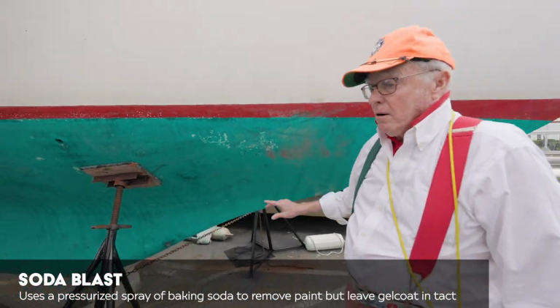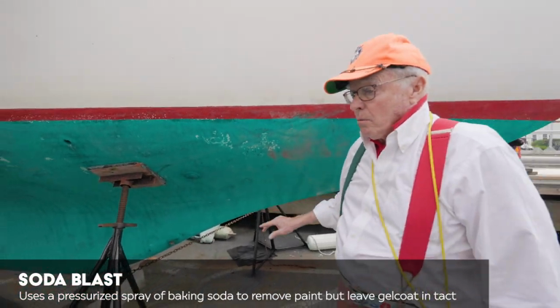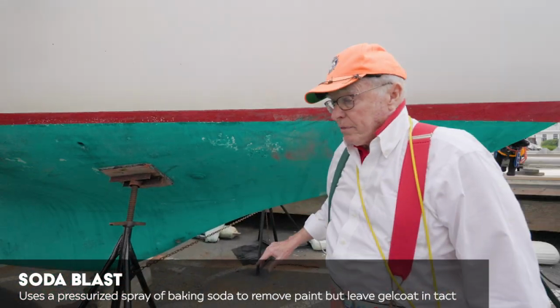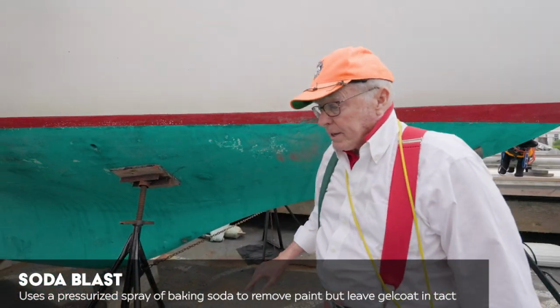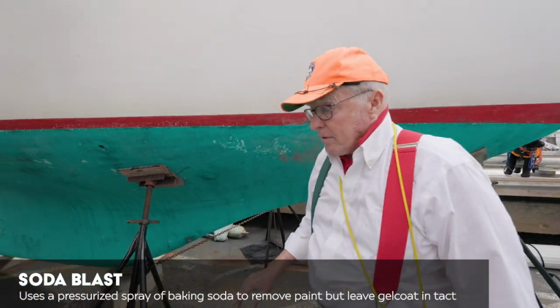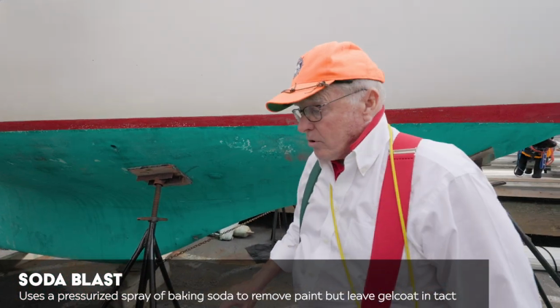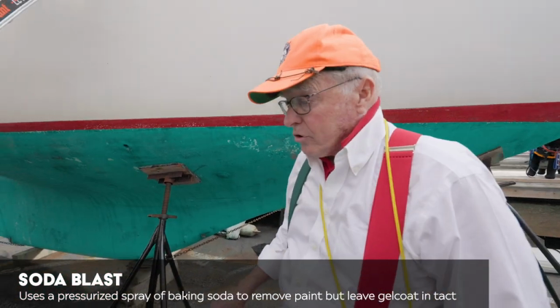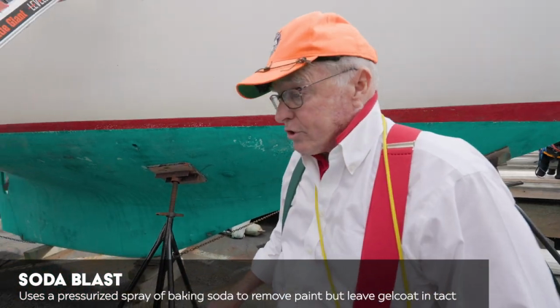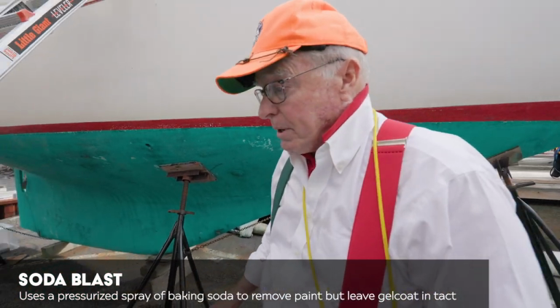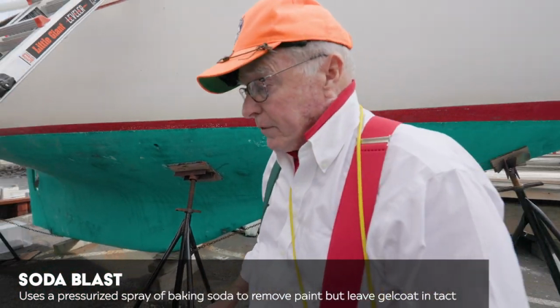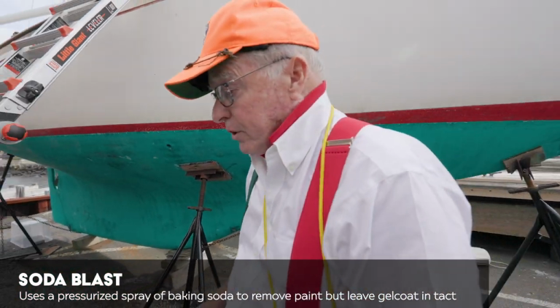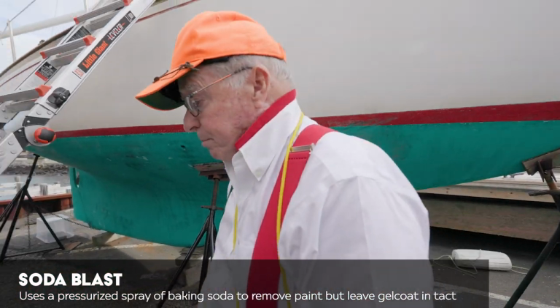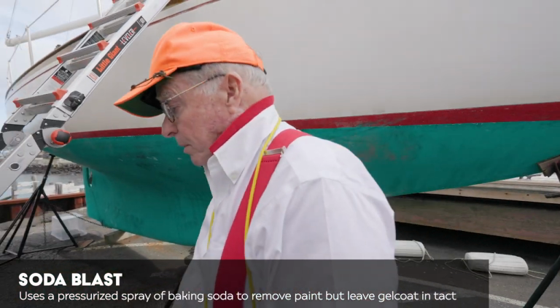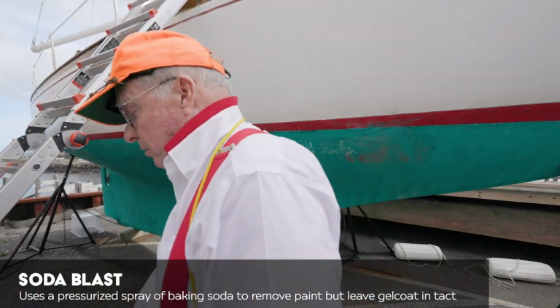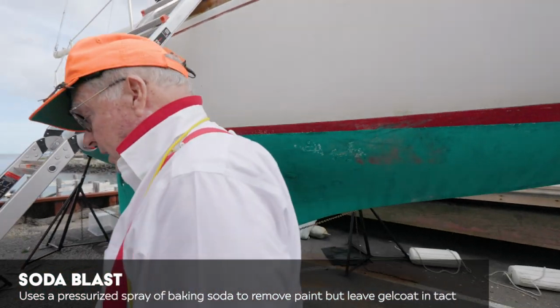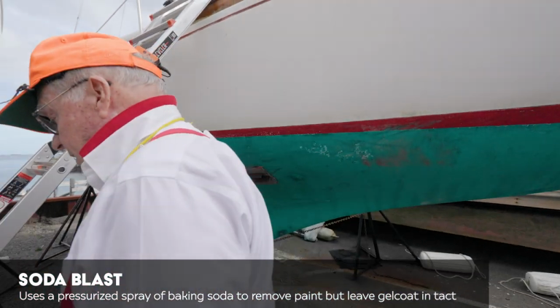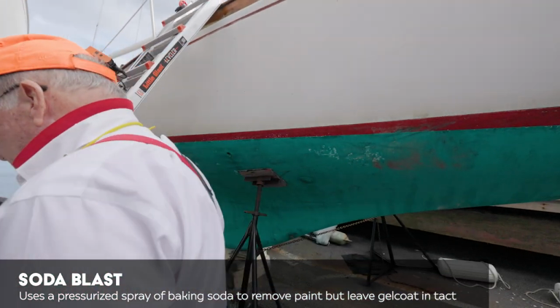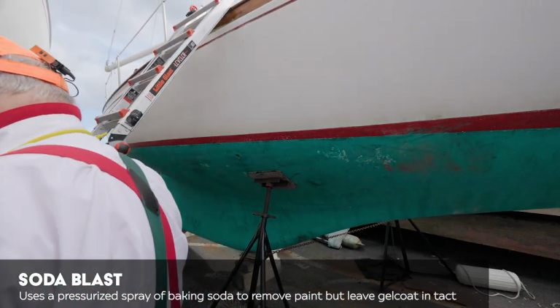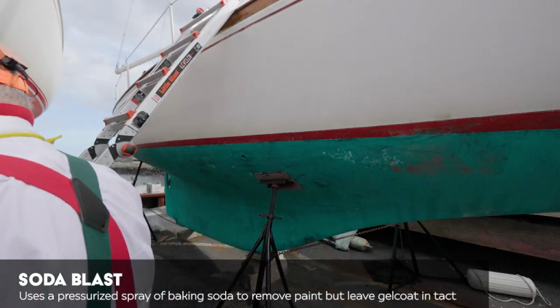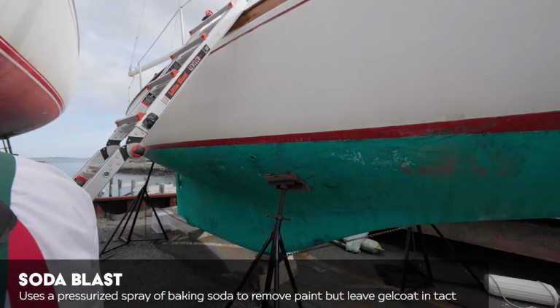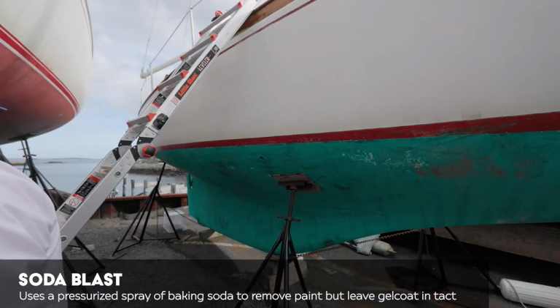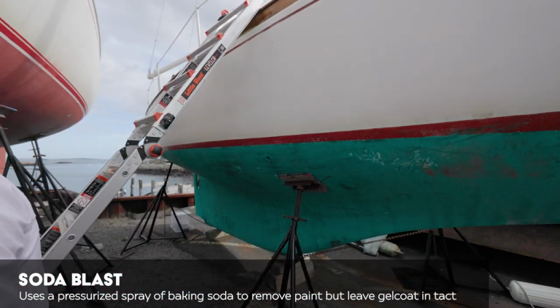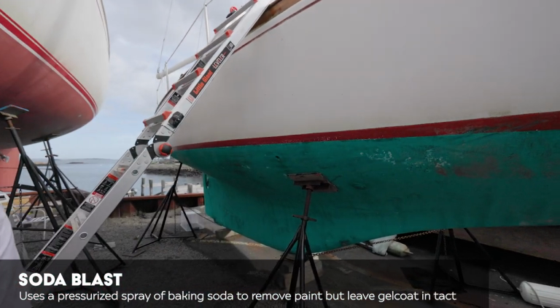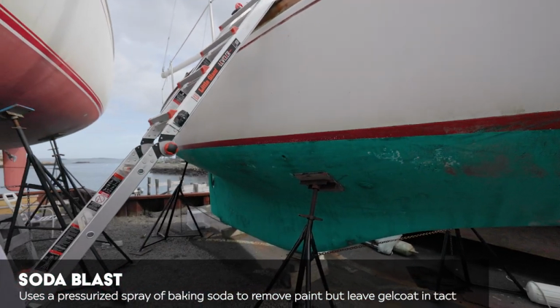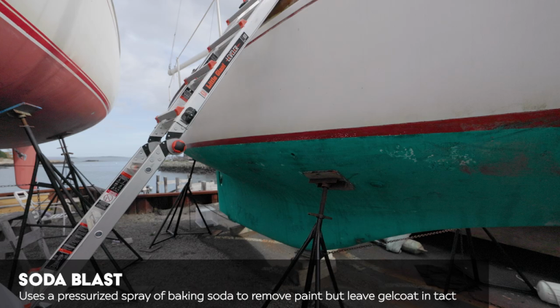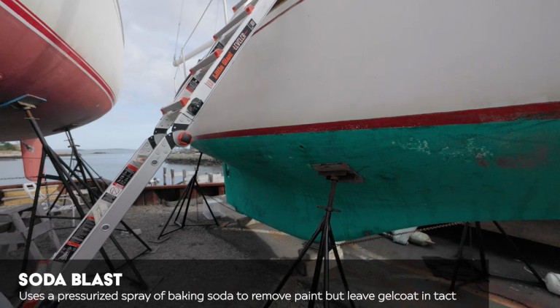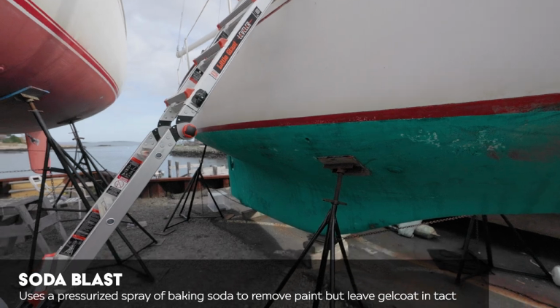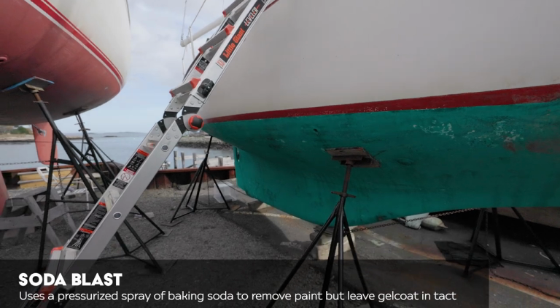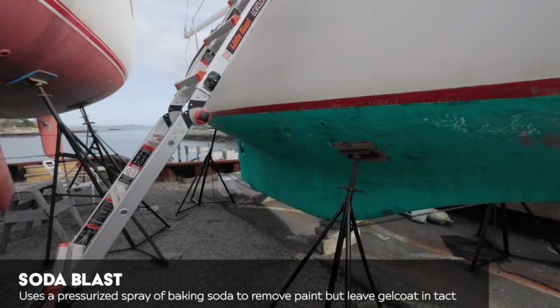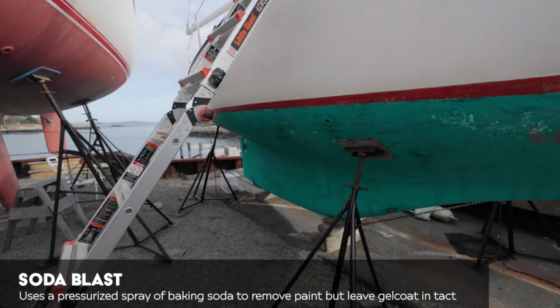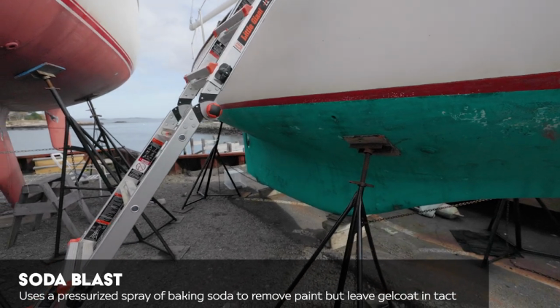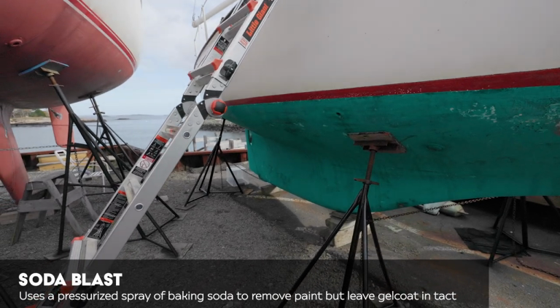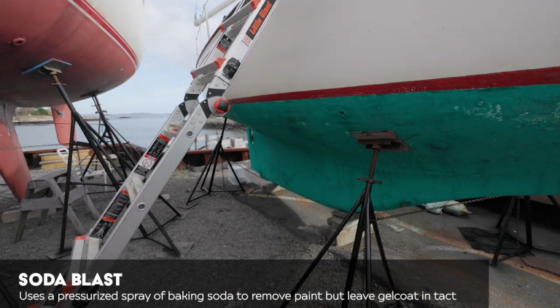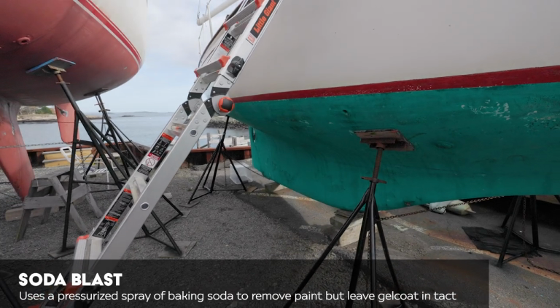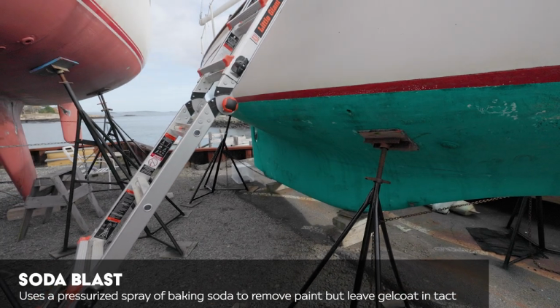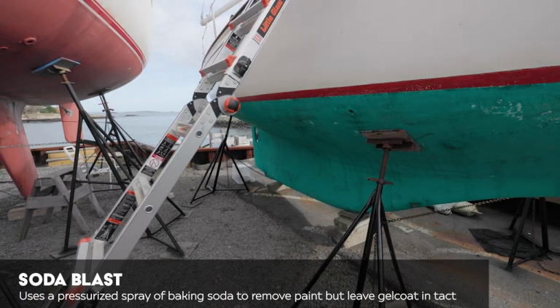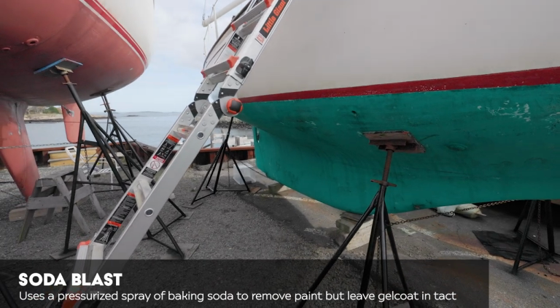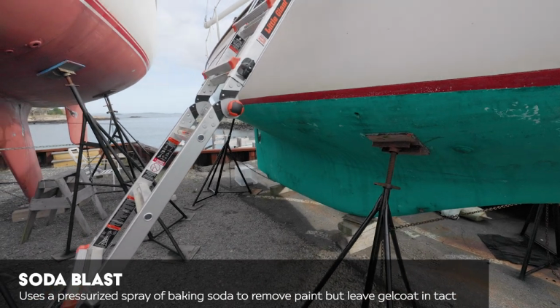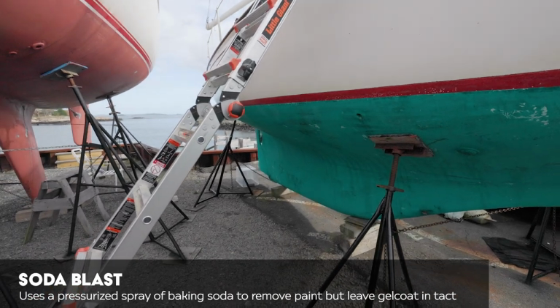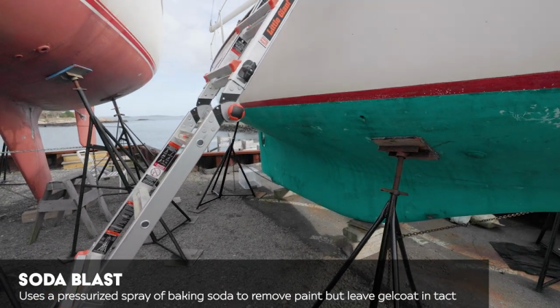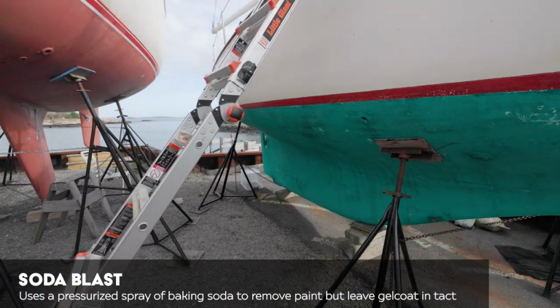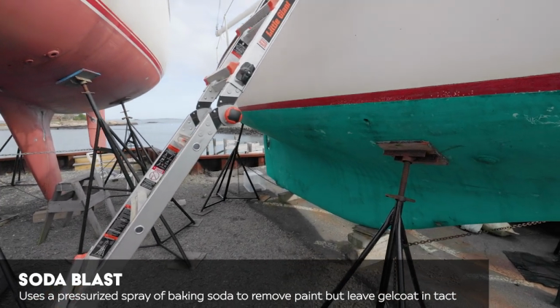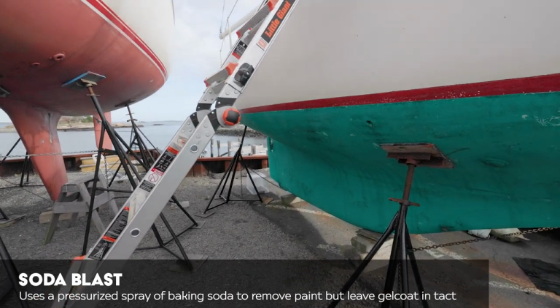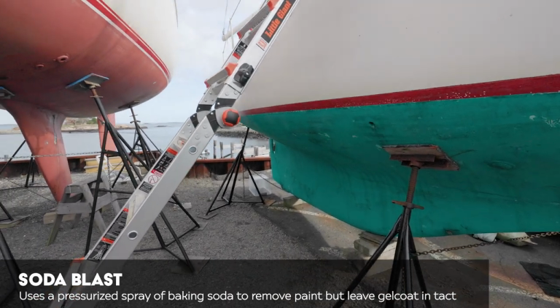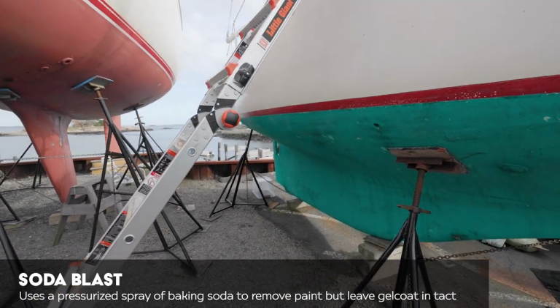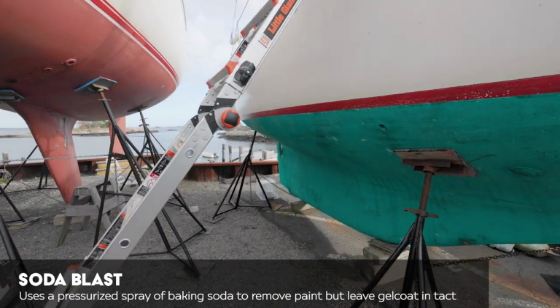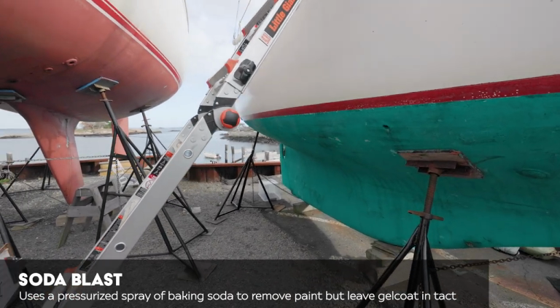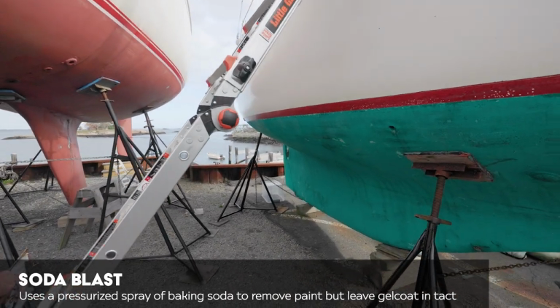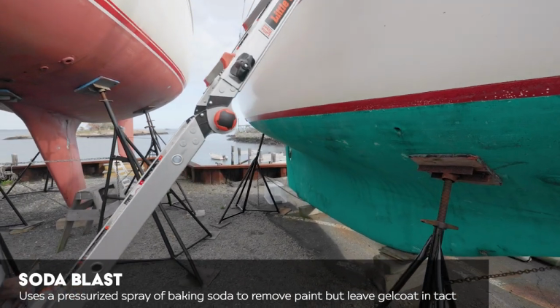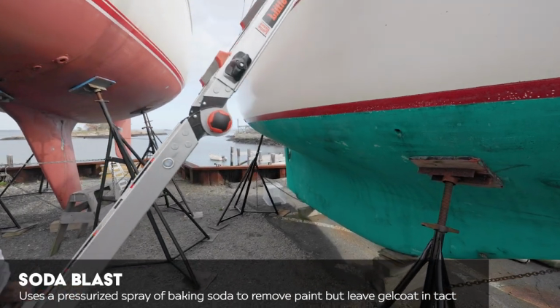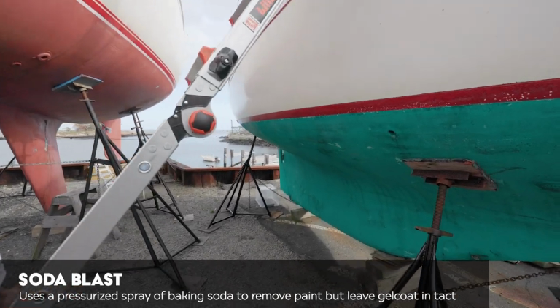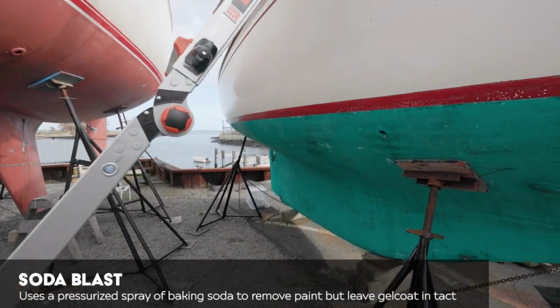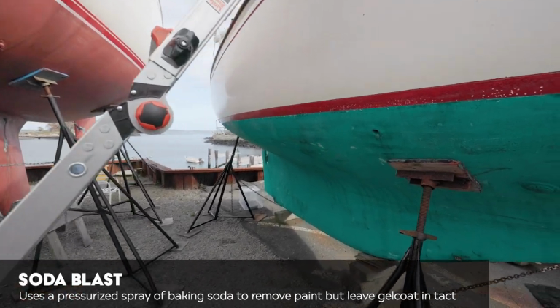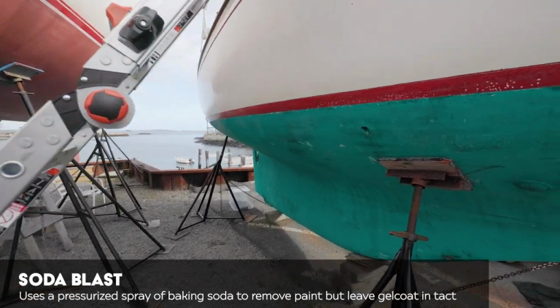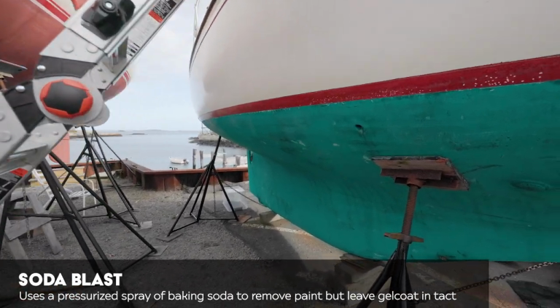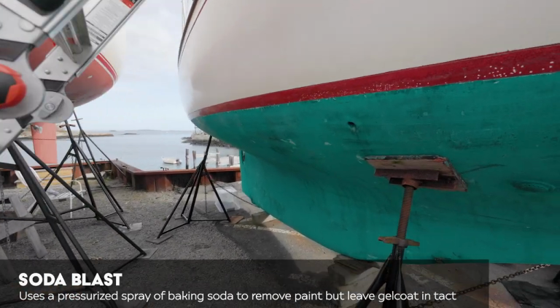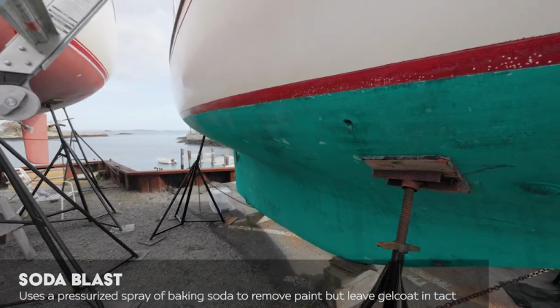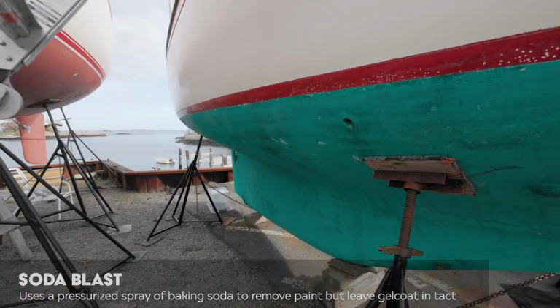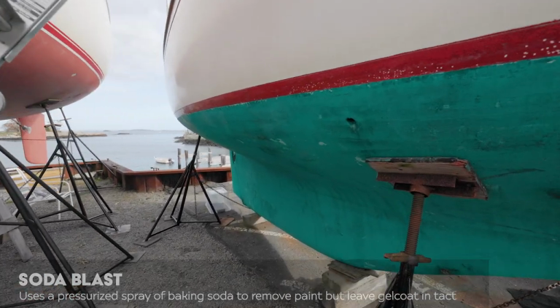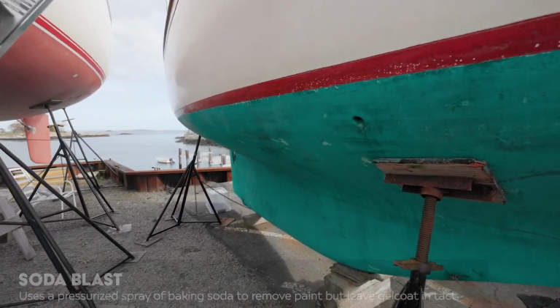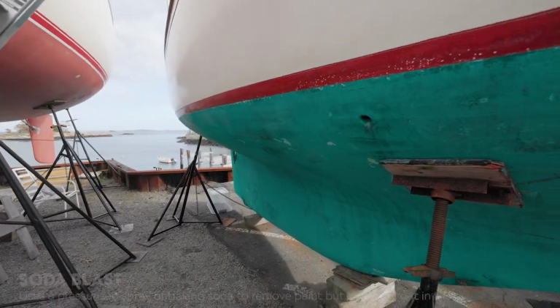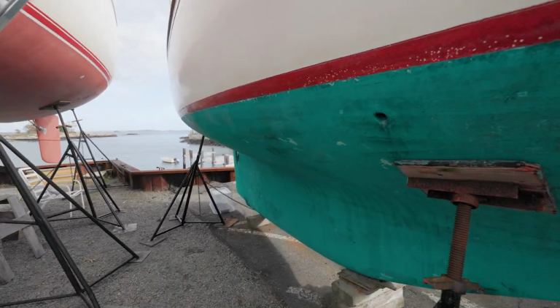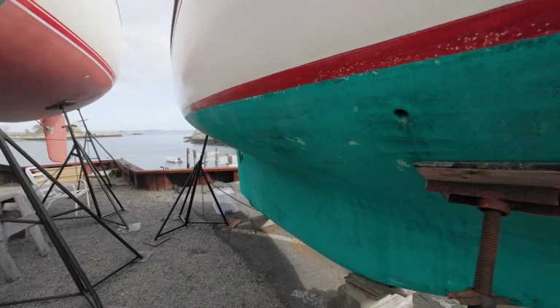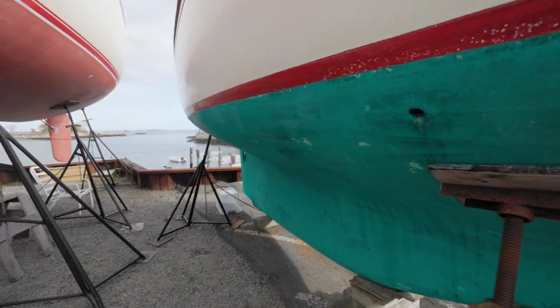One thing I've noticed about this boat — I have to walk around this ladder because it's the Irish in me that won't let me walk under the ladder.